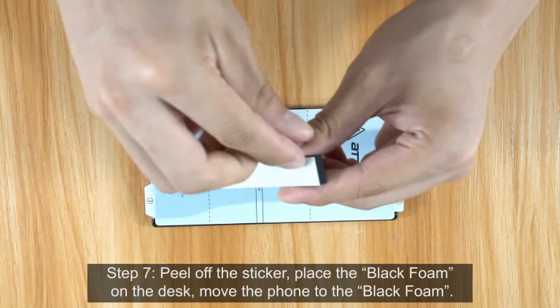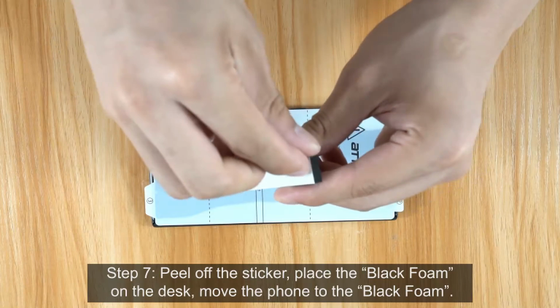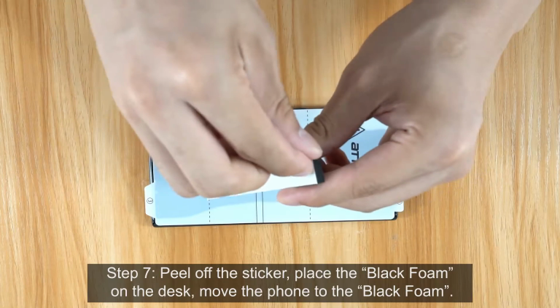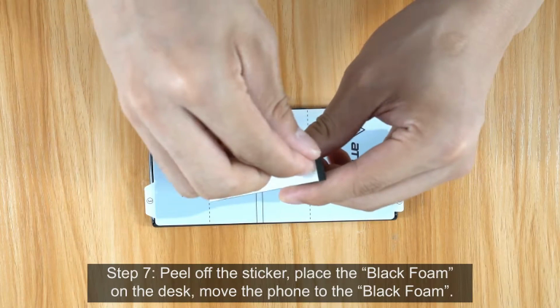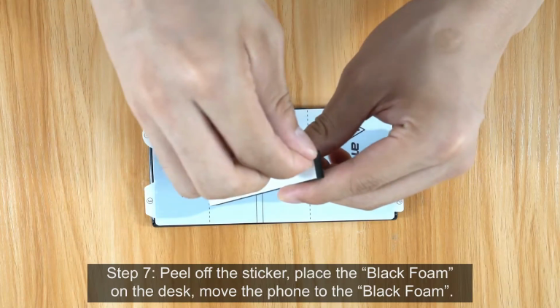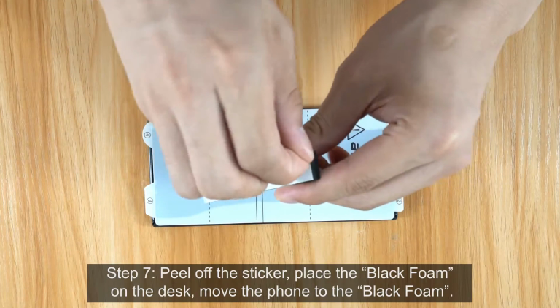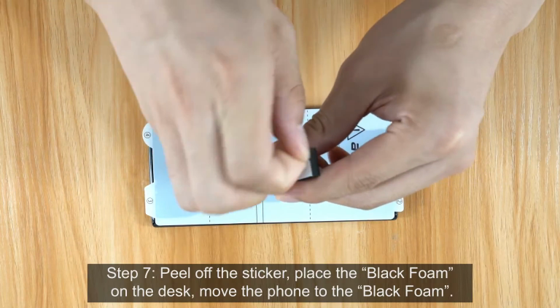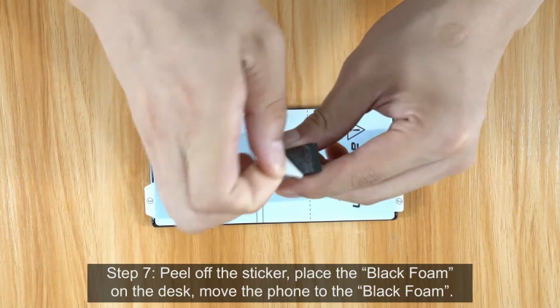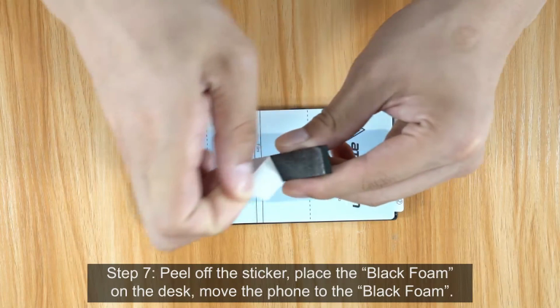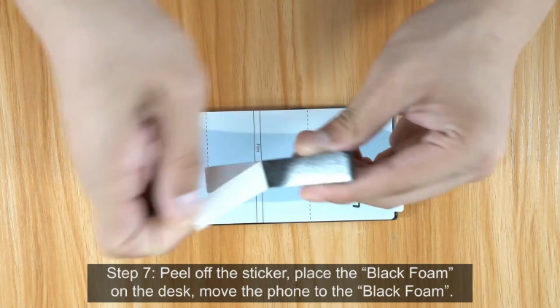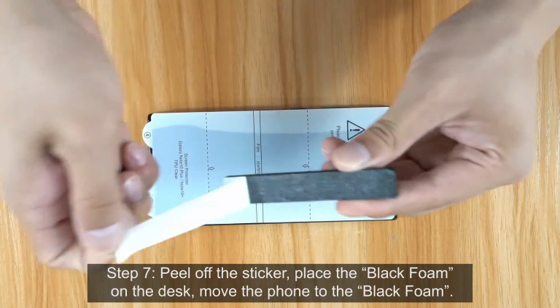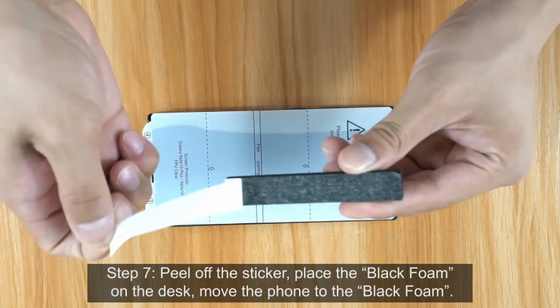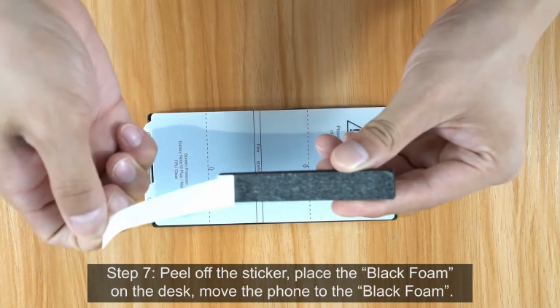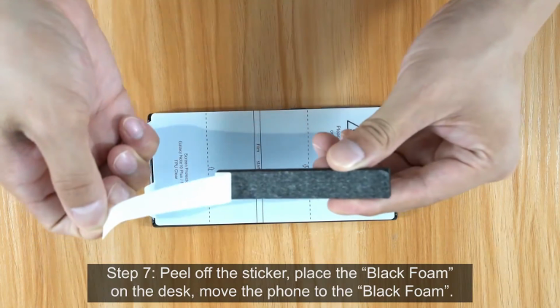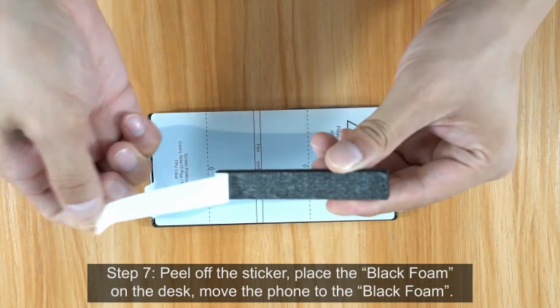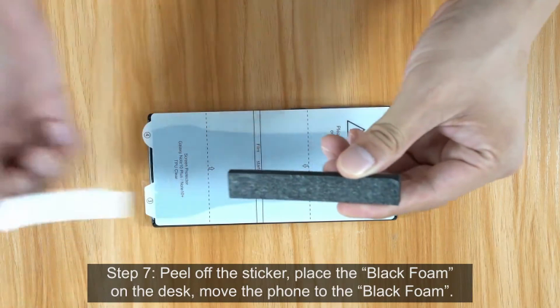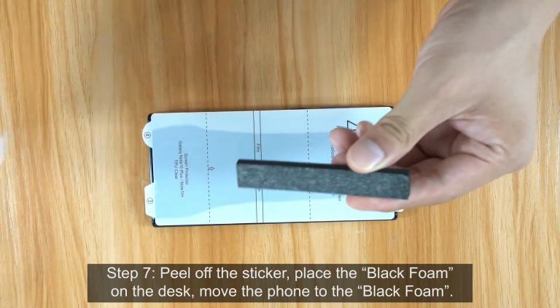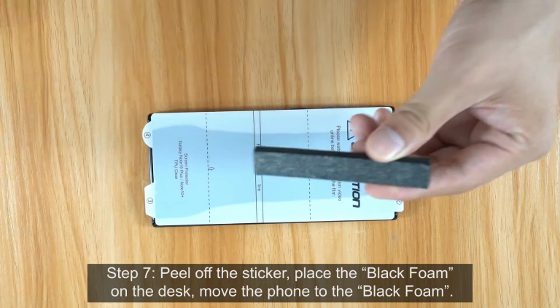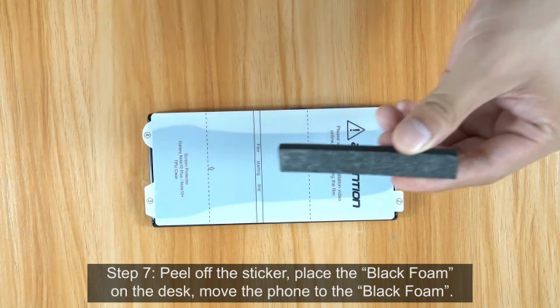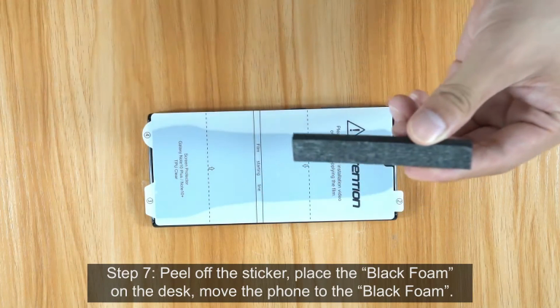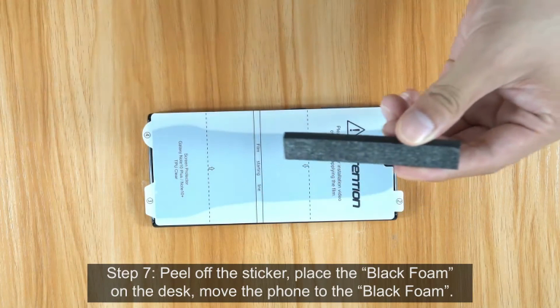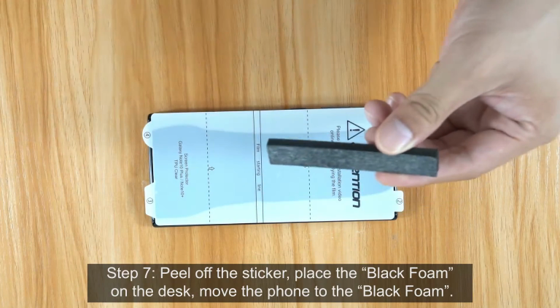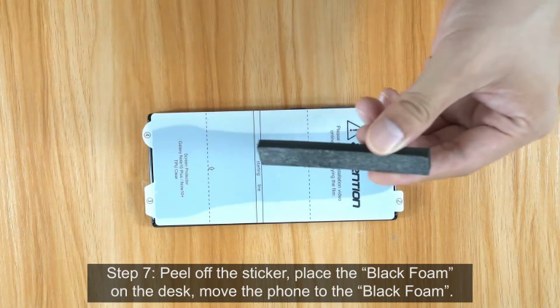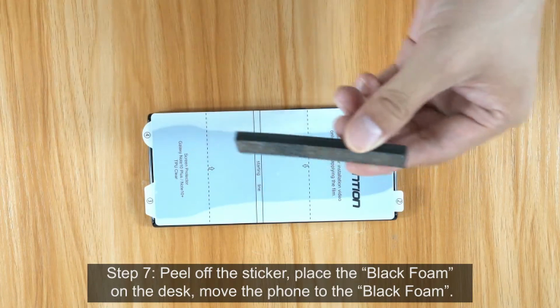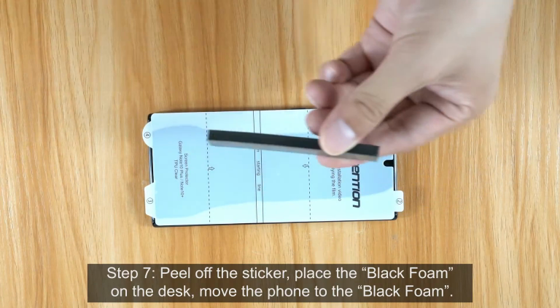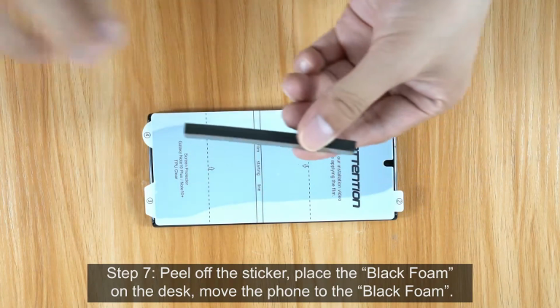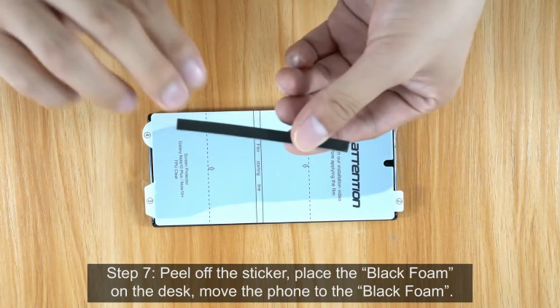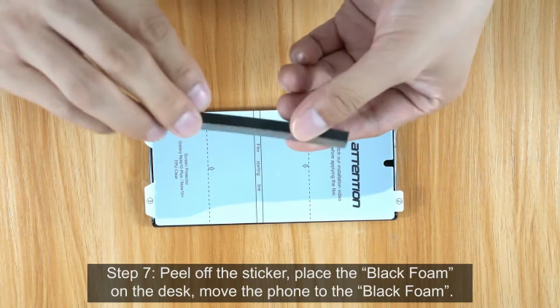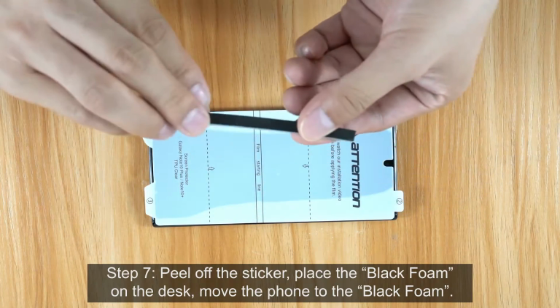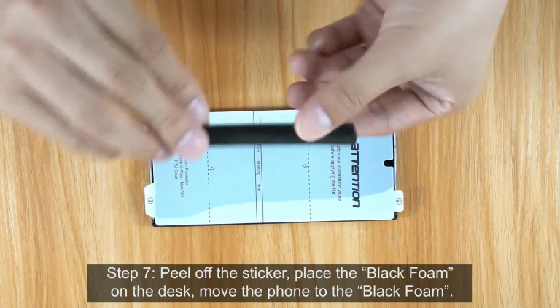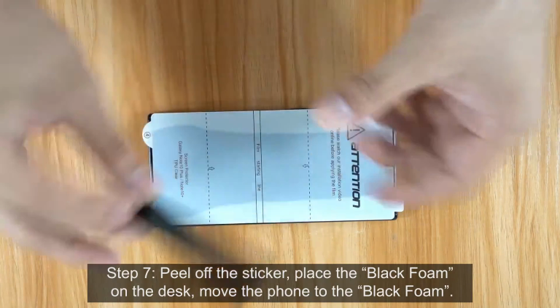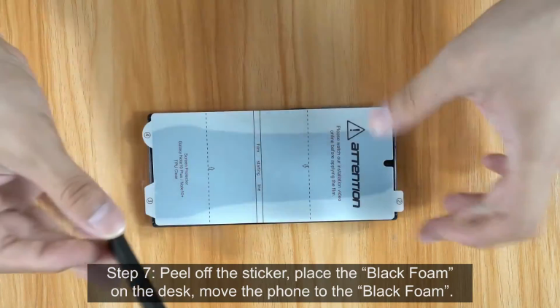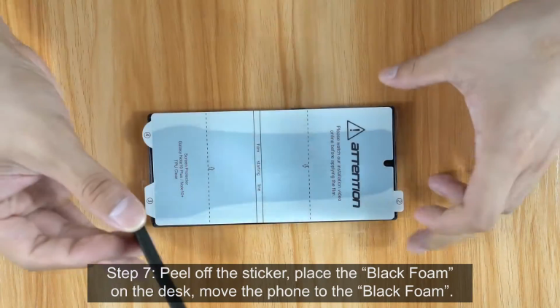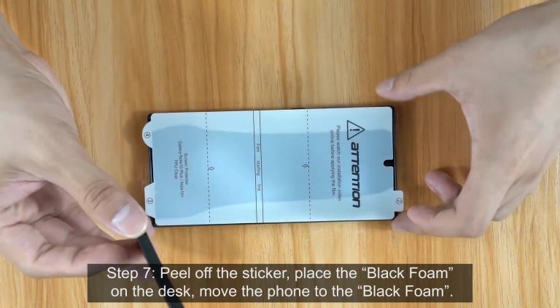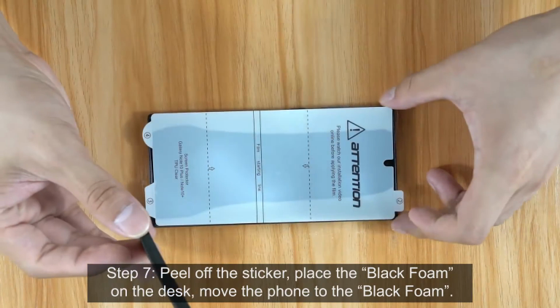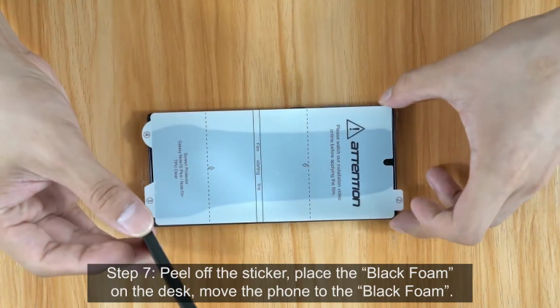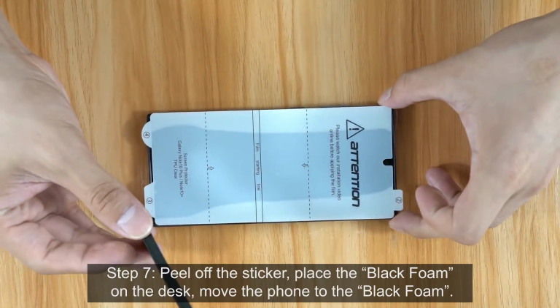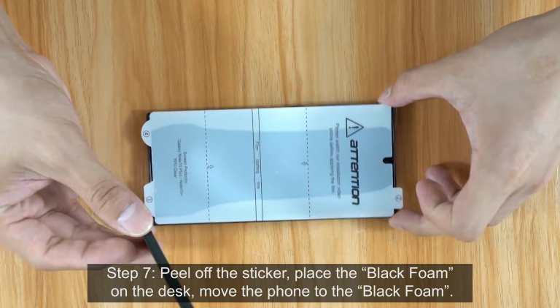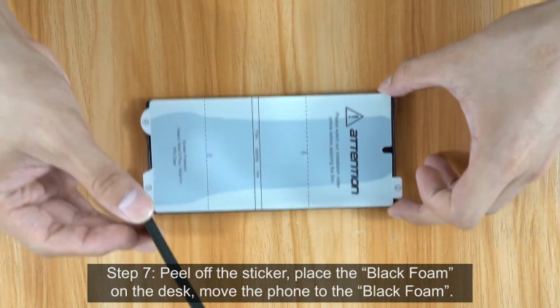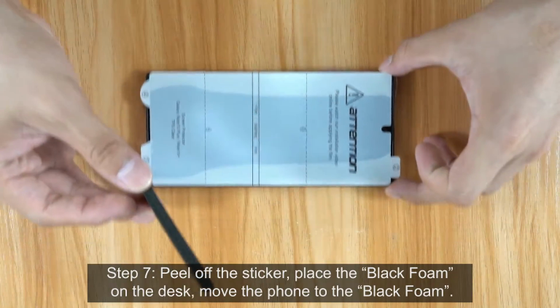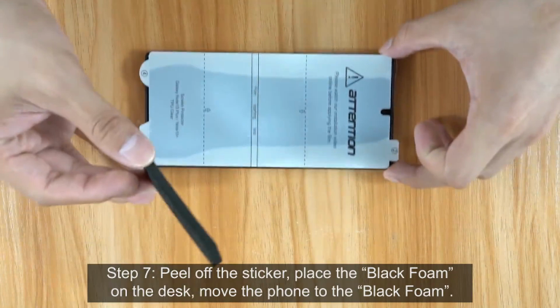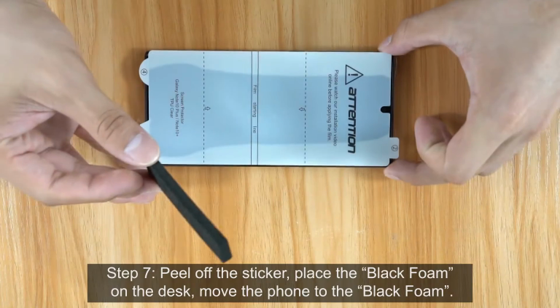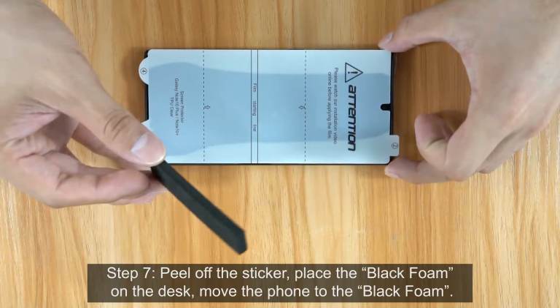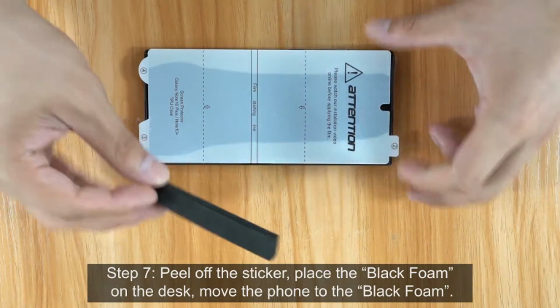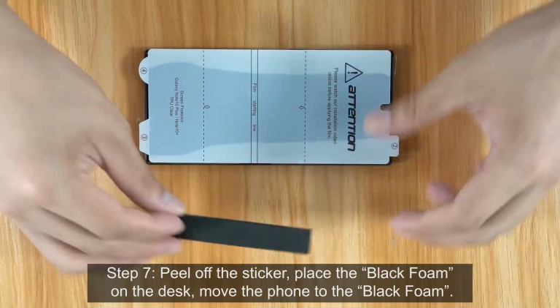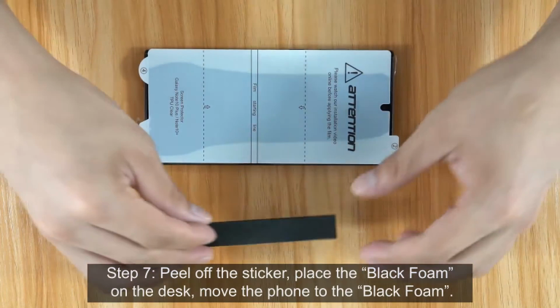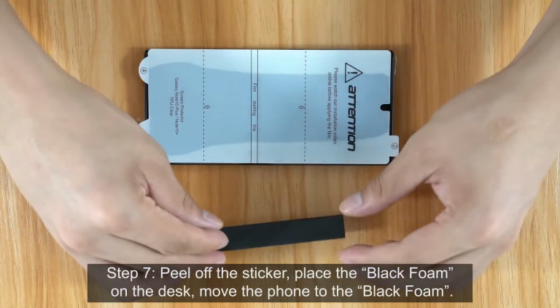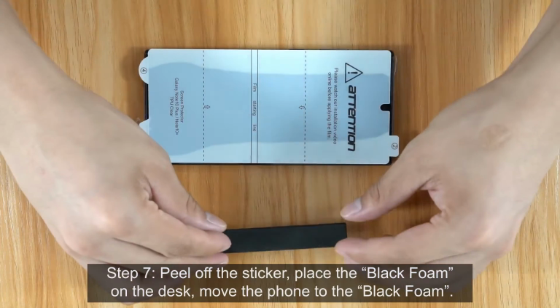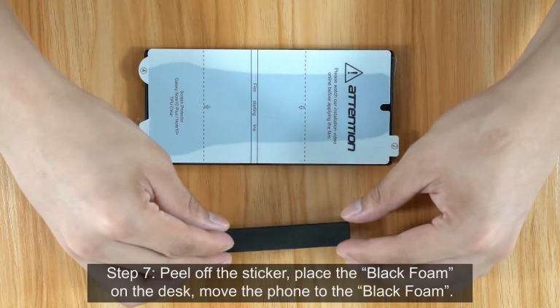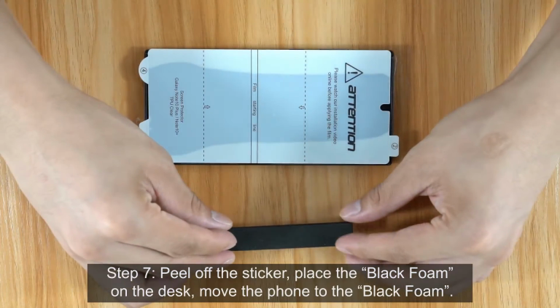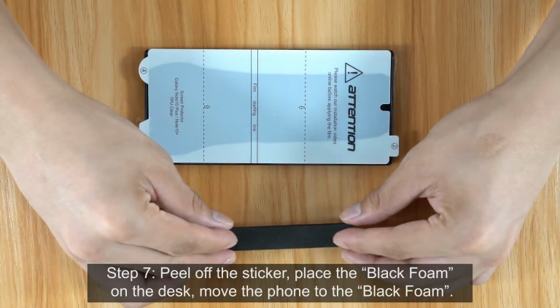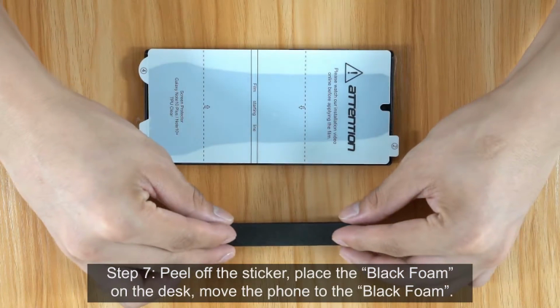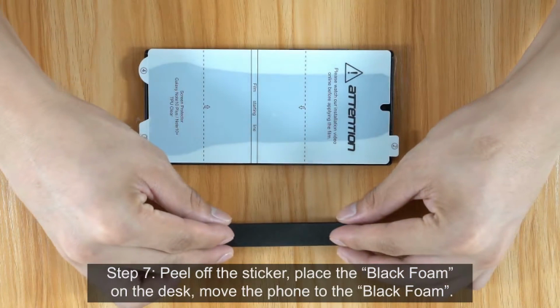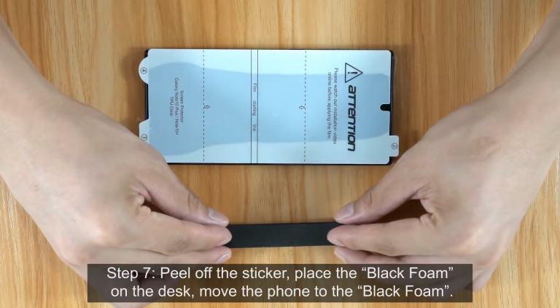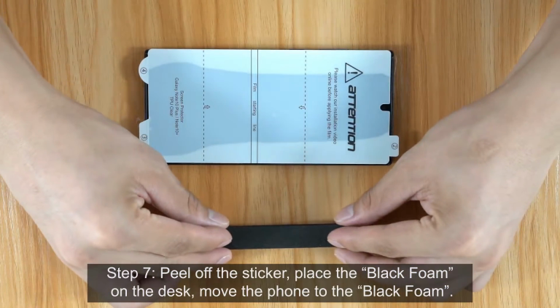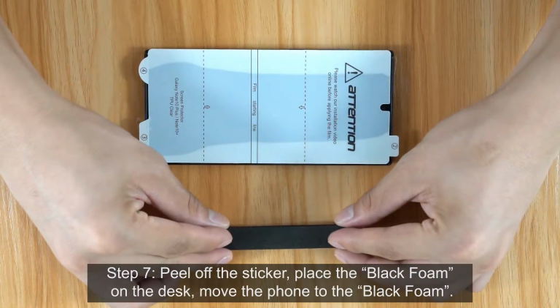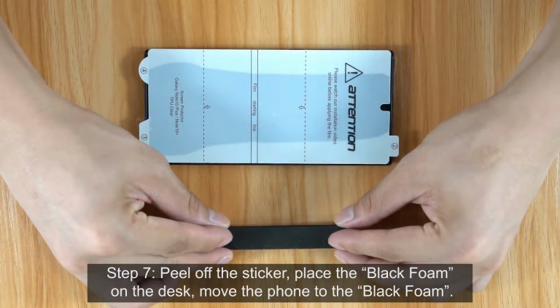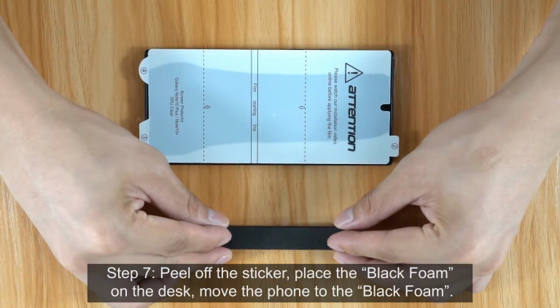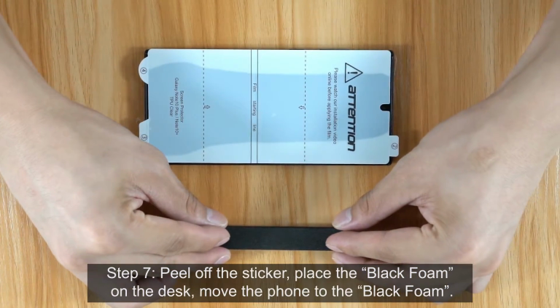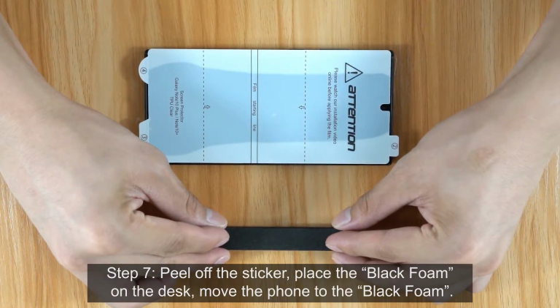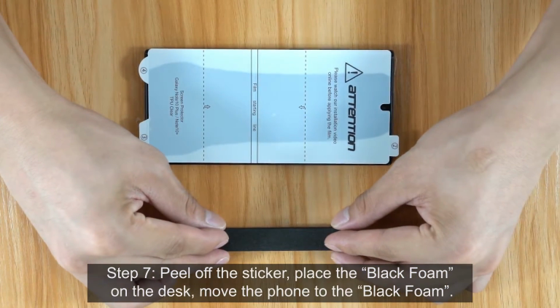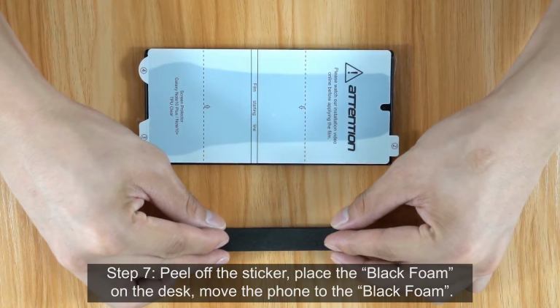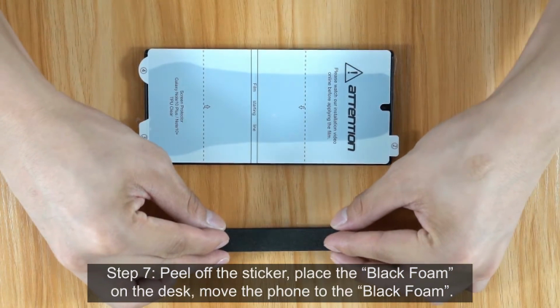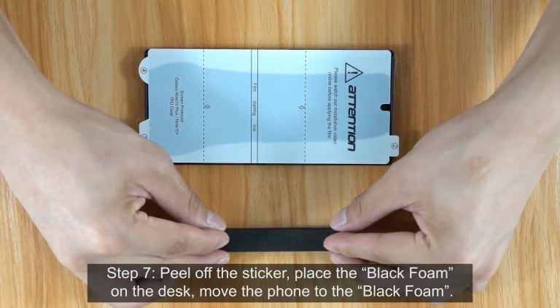Step 7. Peel off the Sticker. Place the Black Foam on the desk. Move the Phone to the Black Foam.